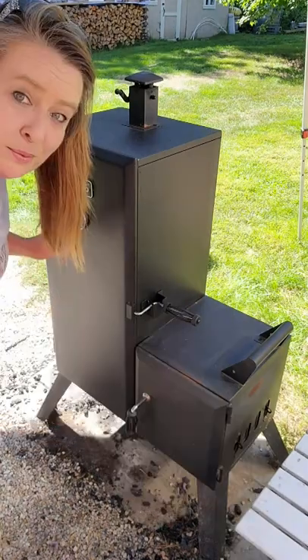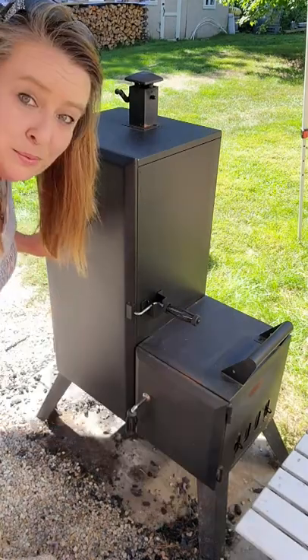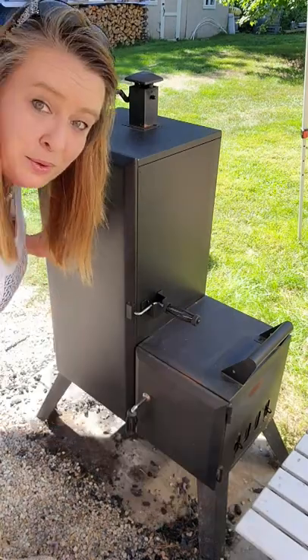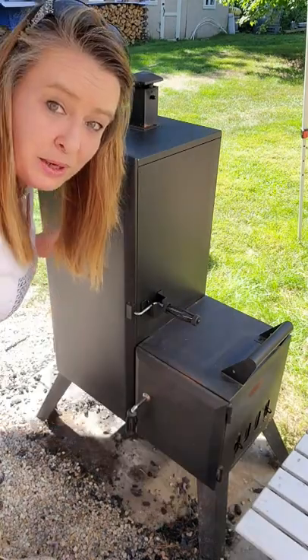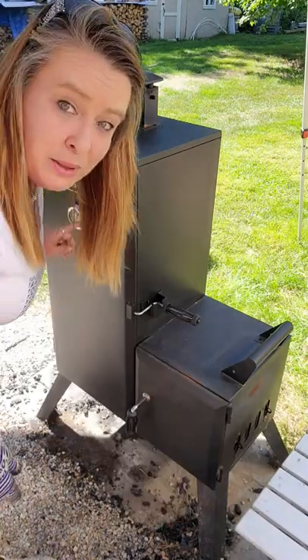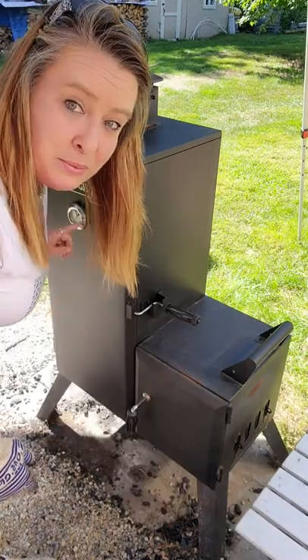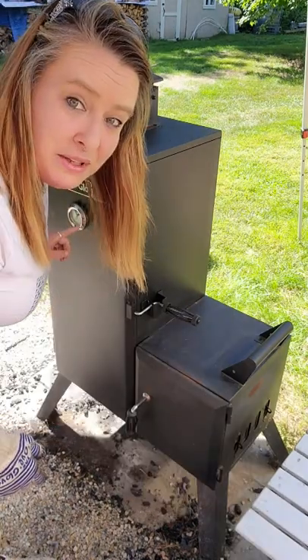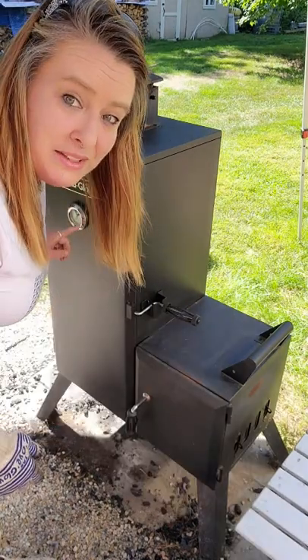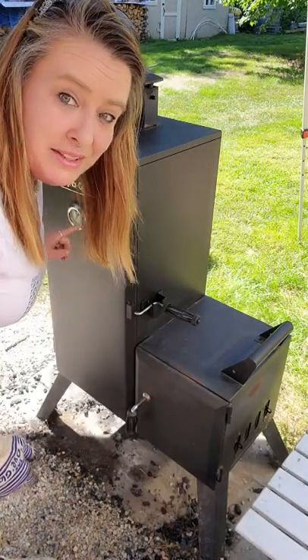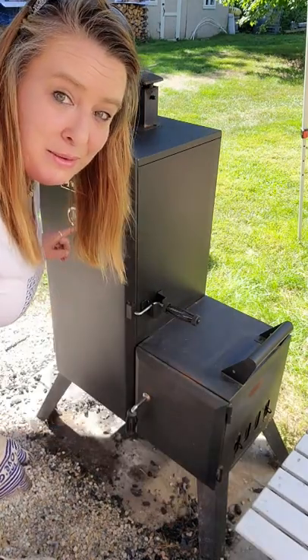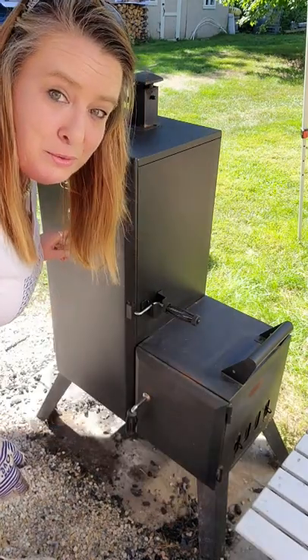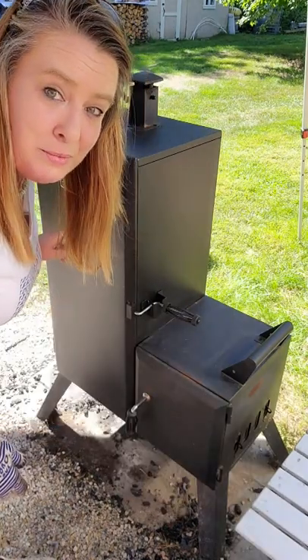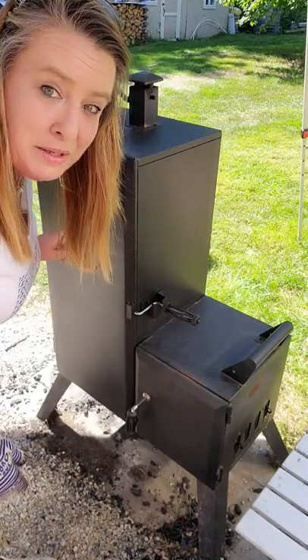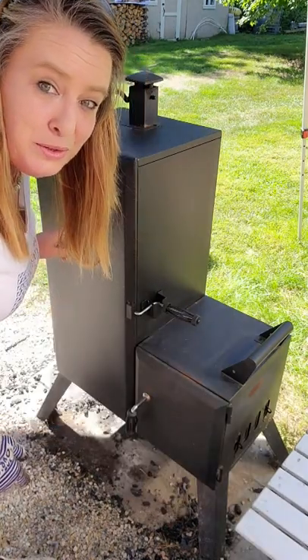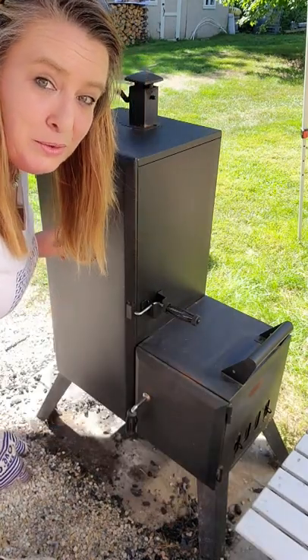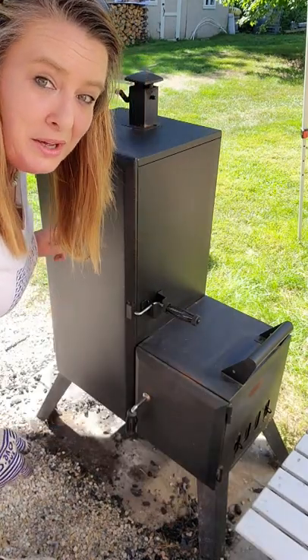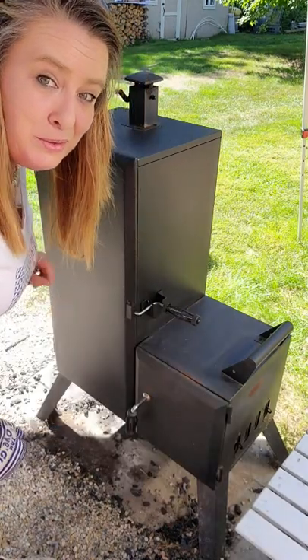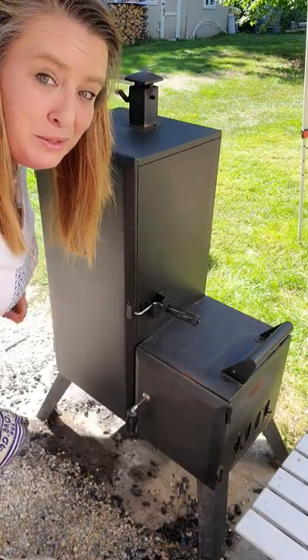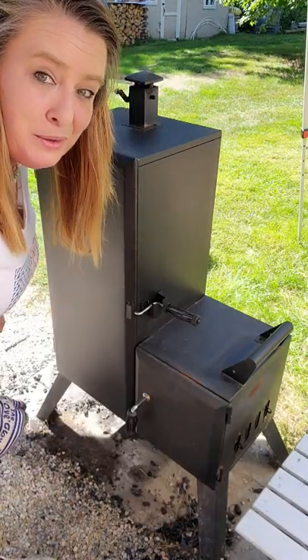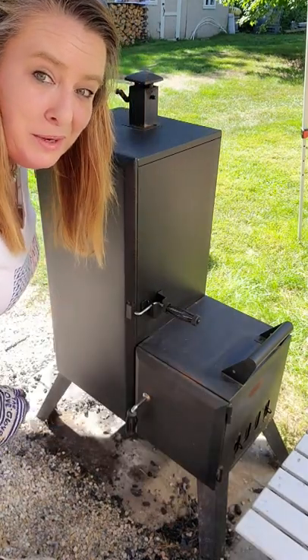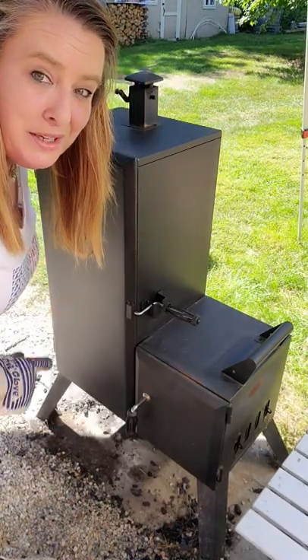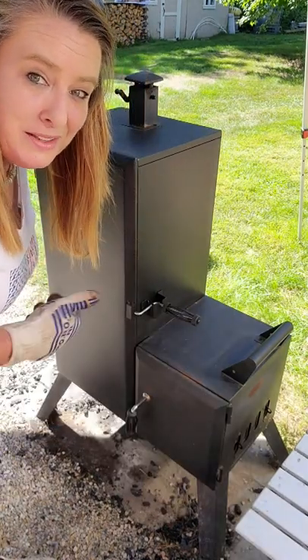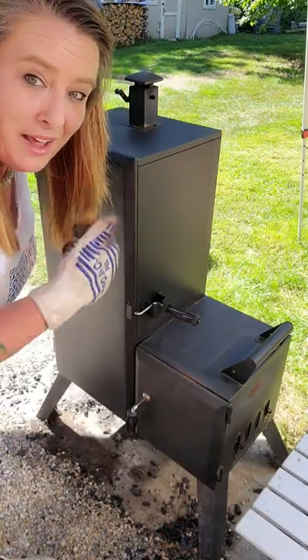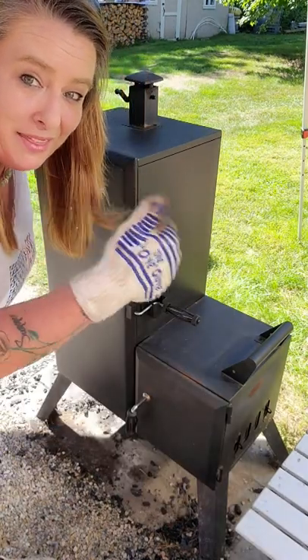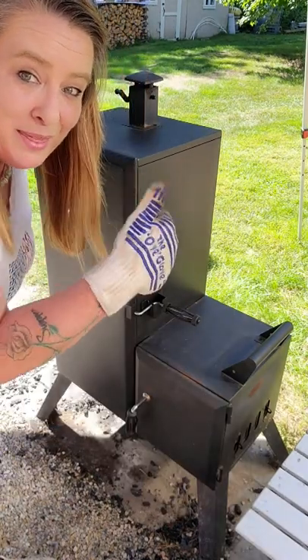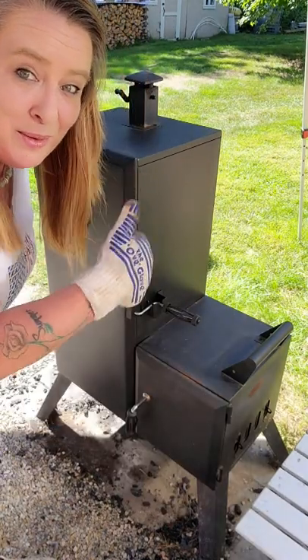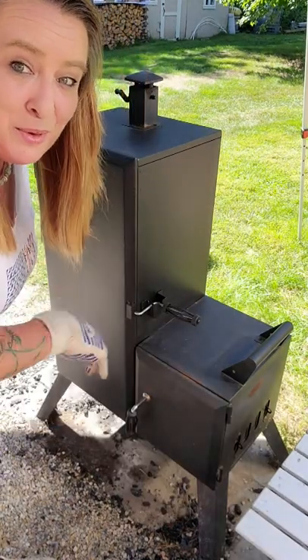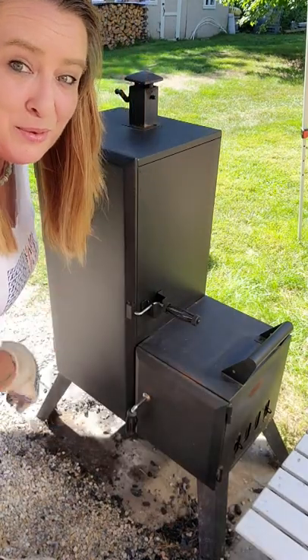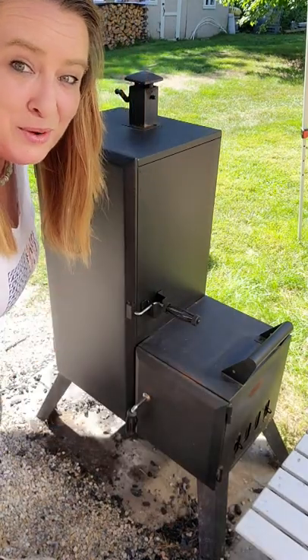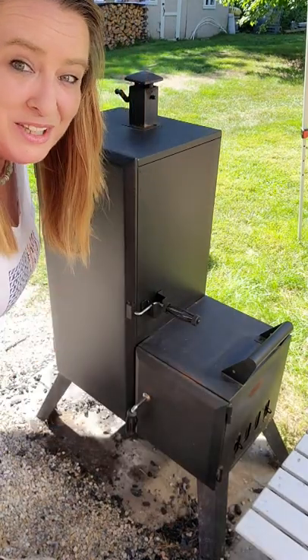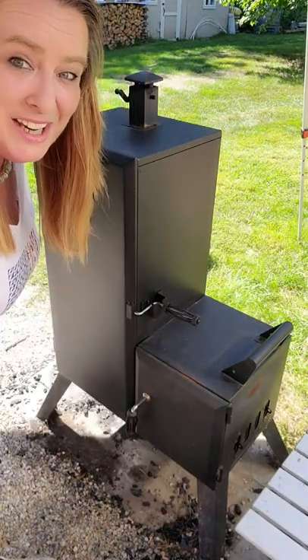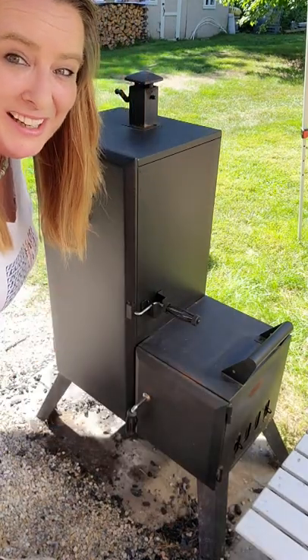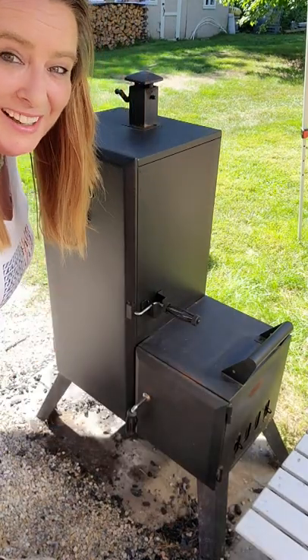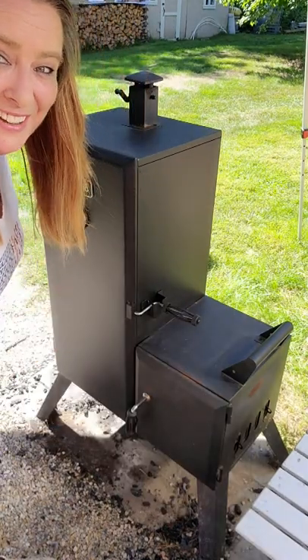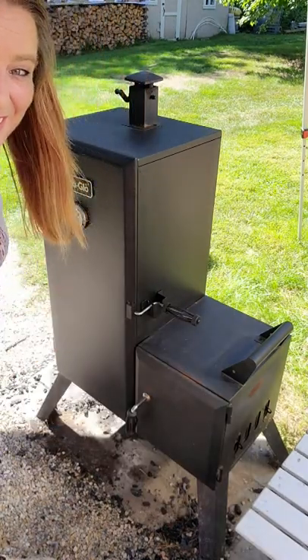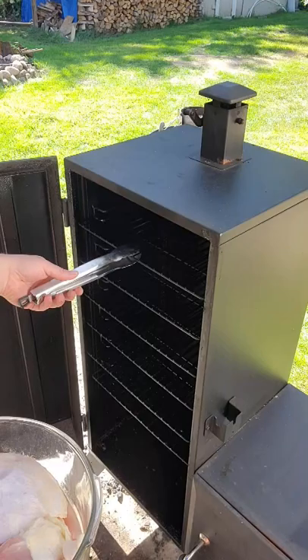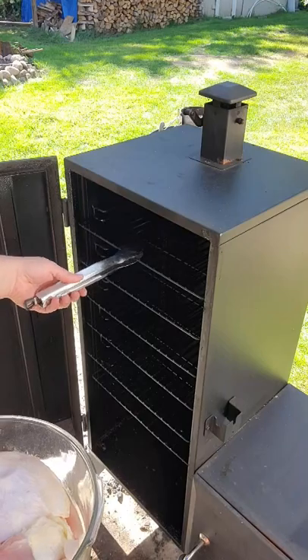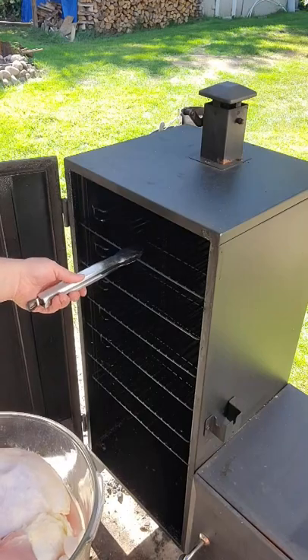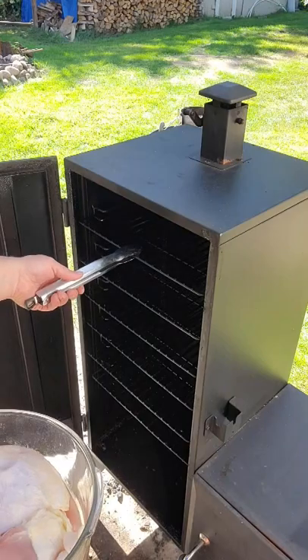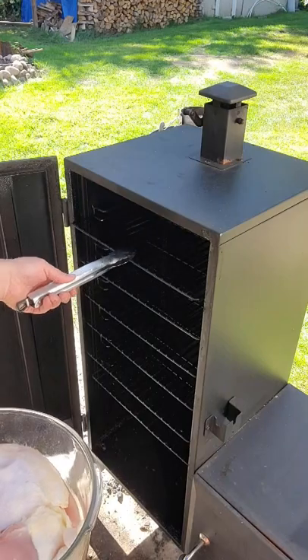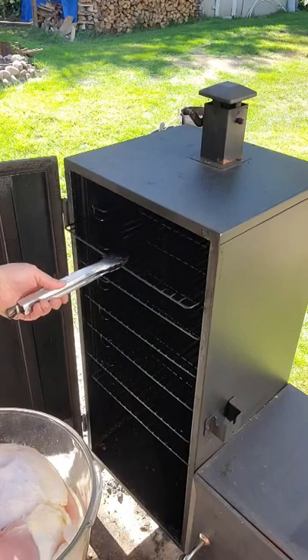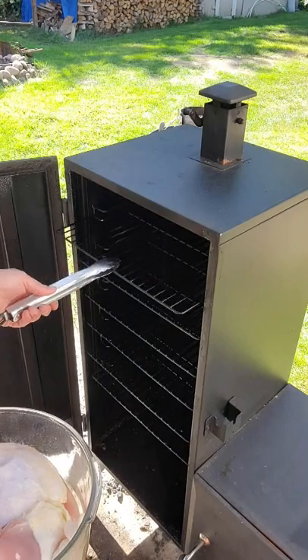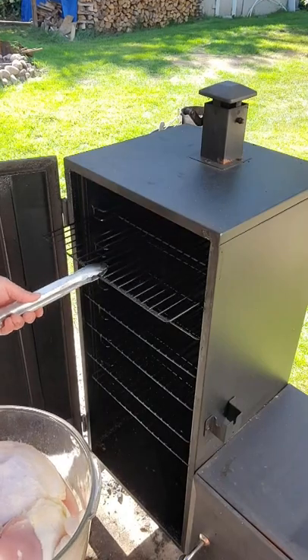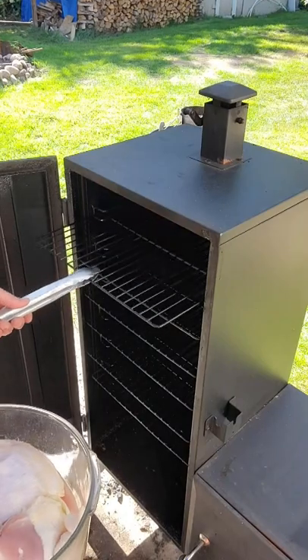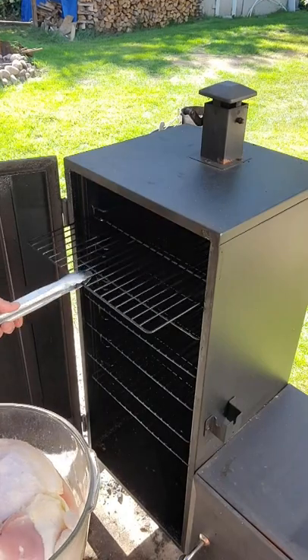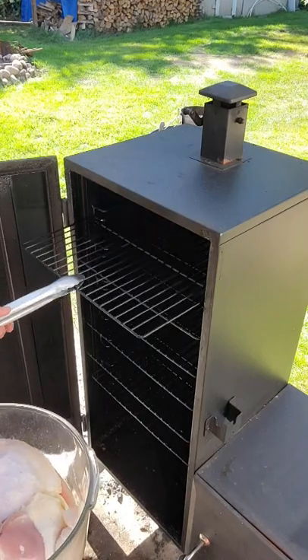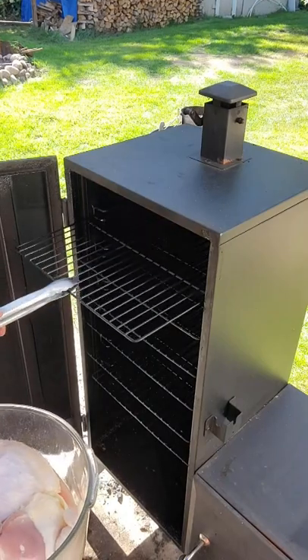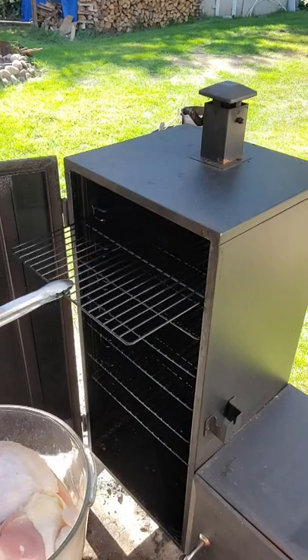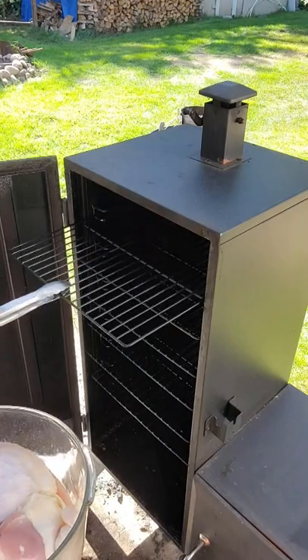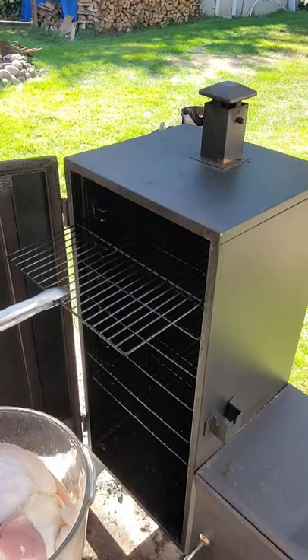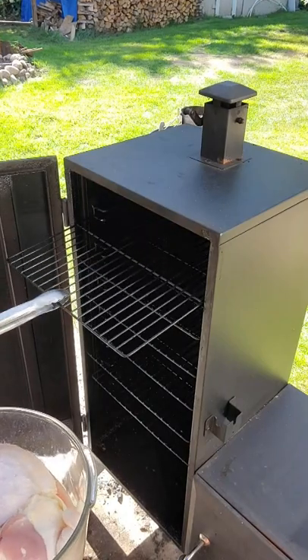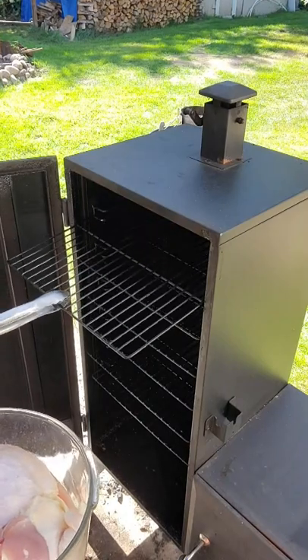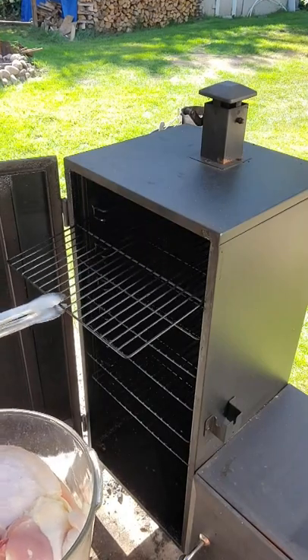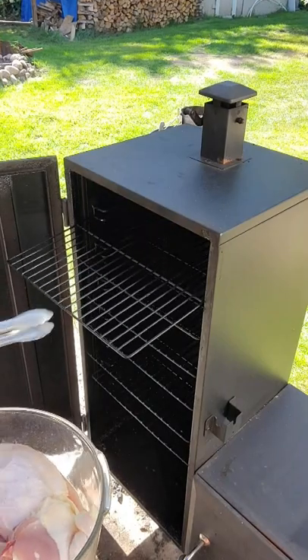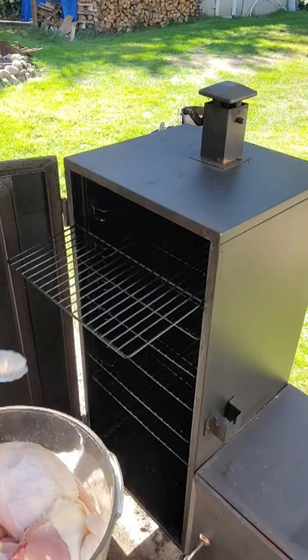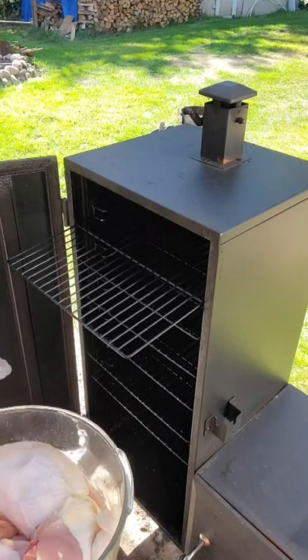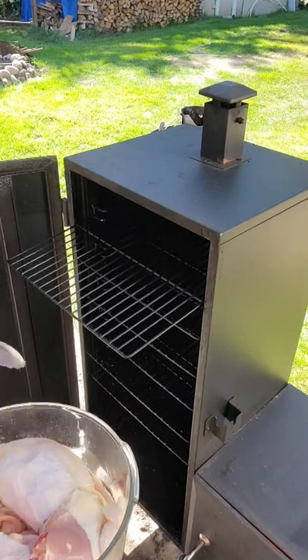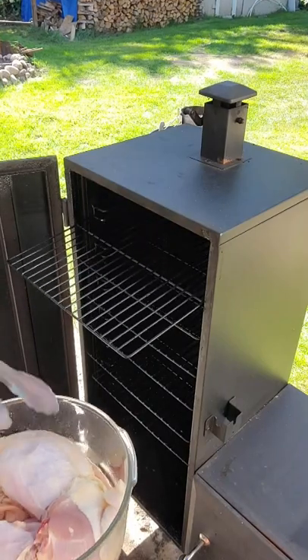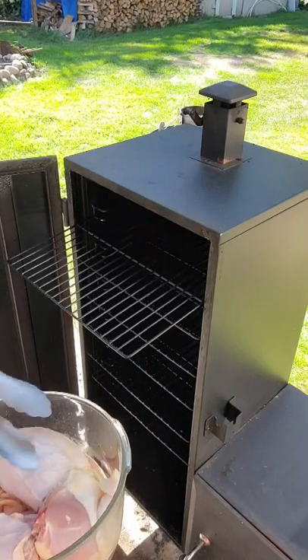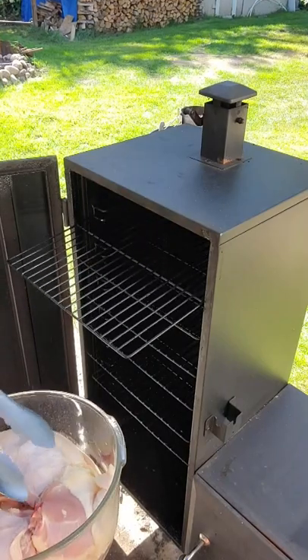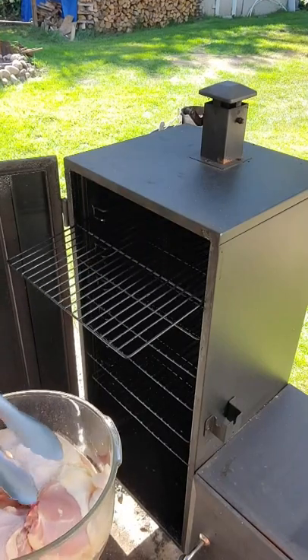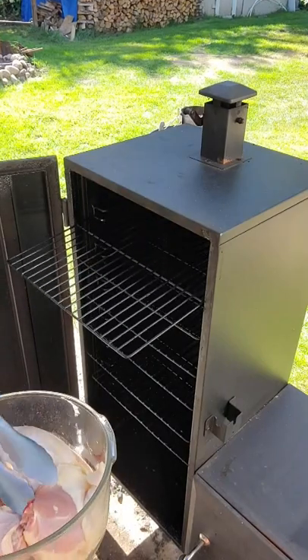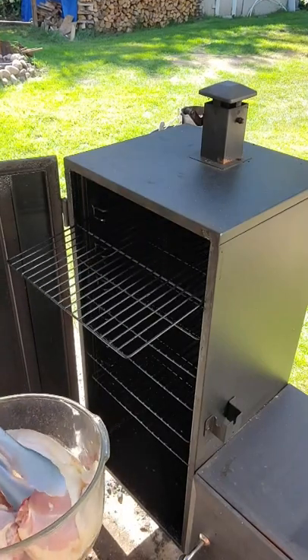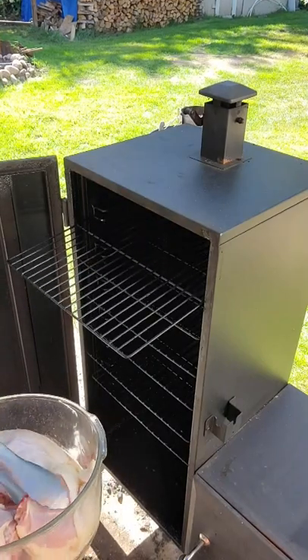We're going to bring this up to about 200 degrees and then we'll throw our chicken on. Once we've got our smoker all heated up and load our chicken in.